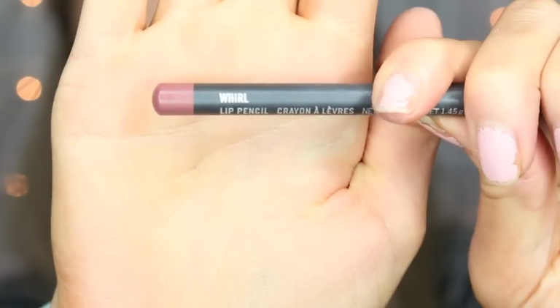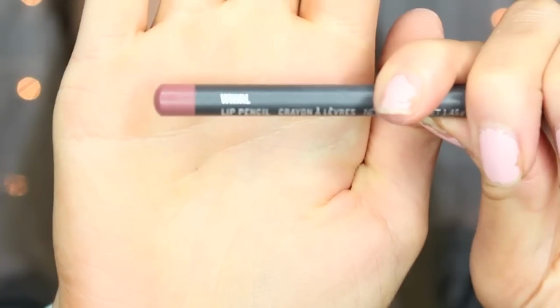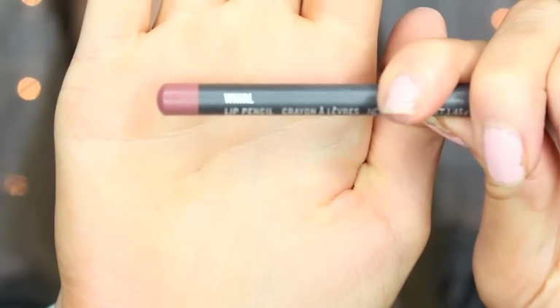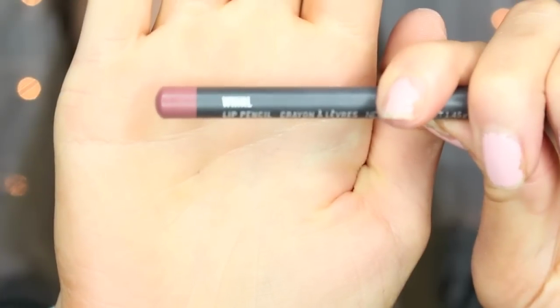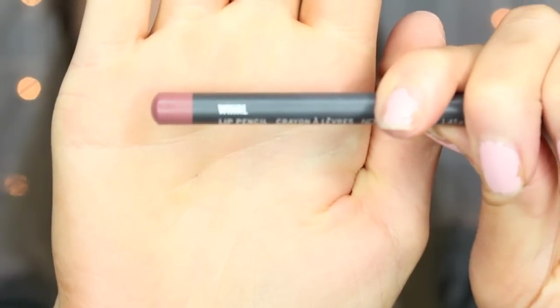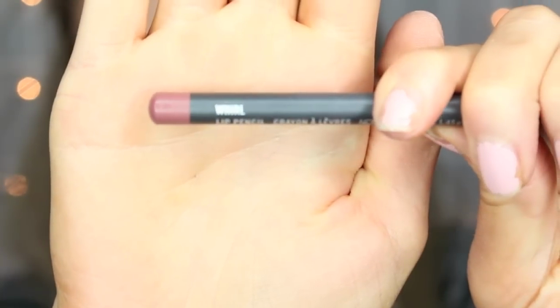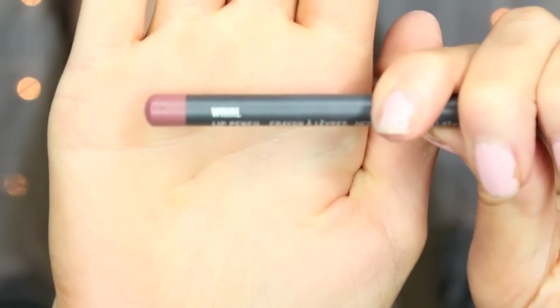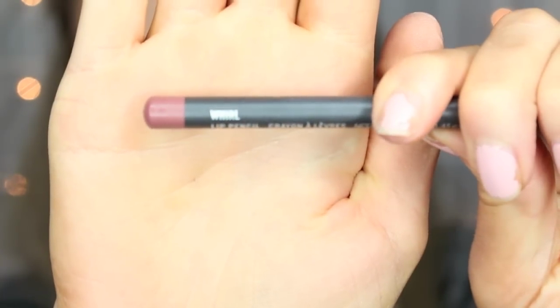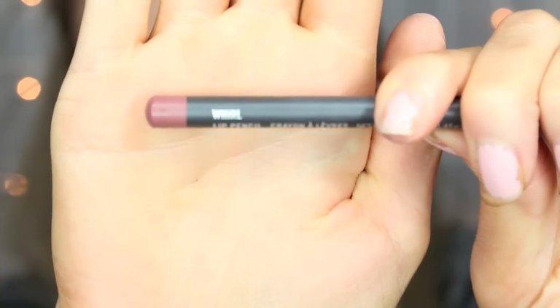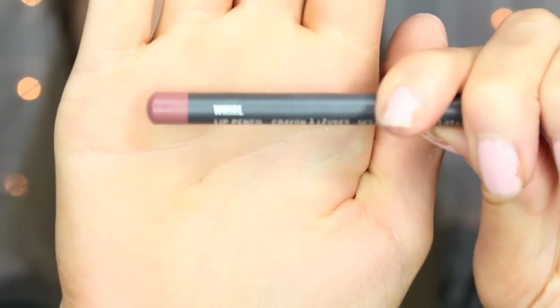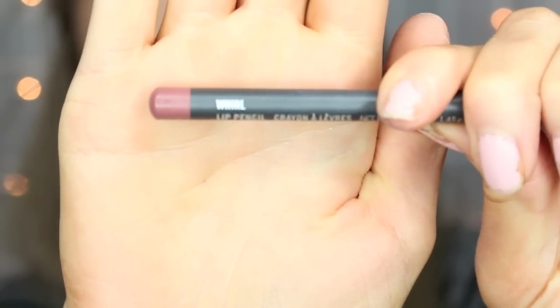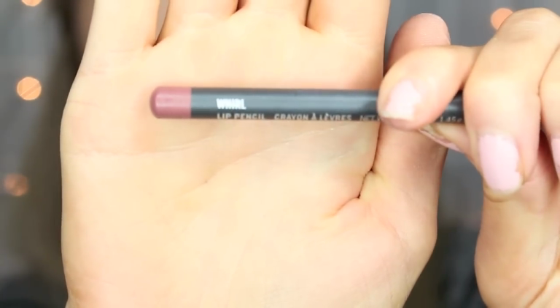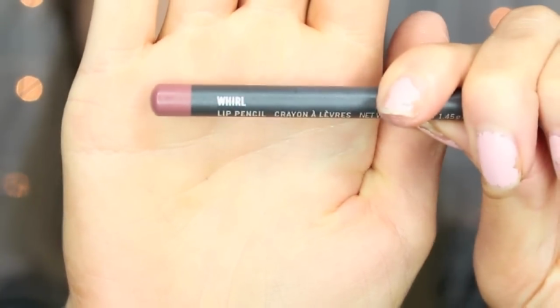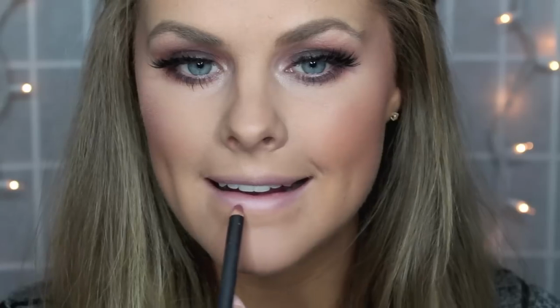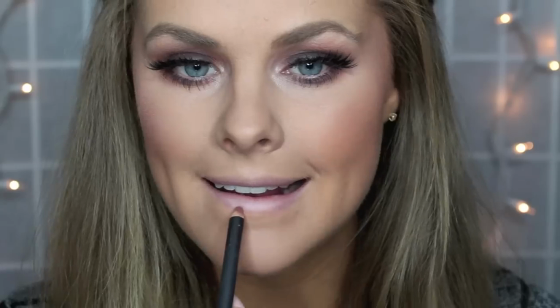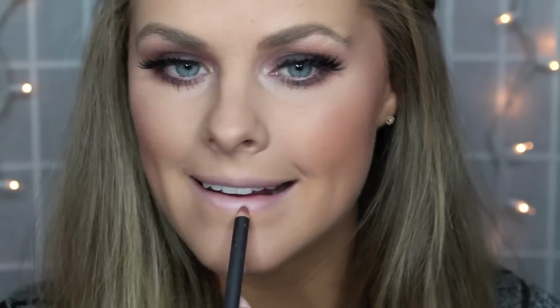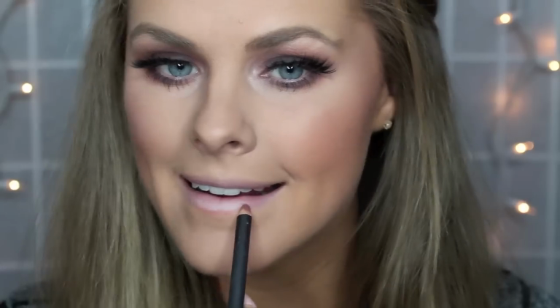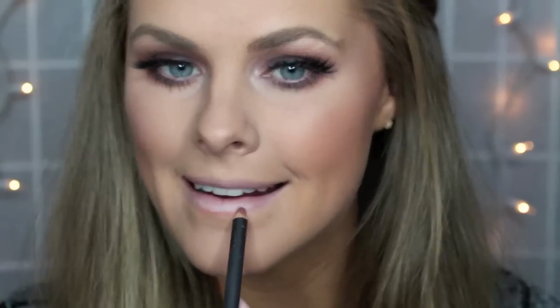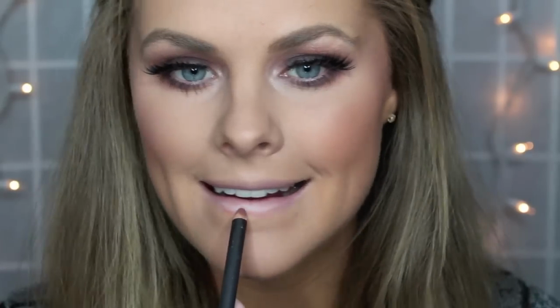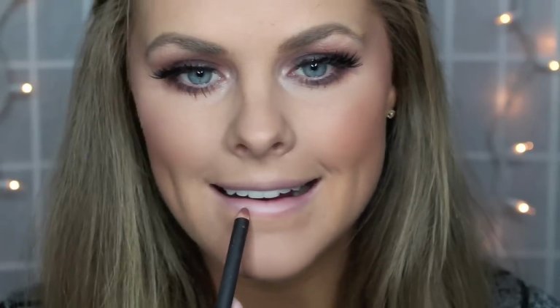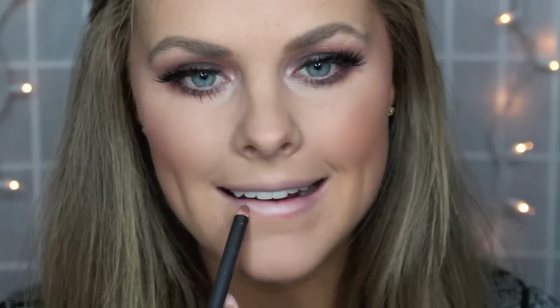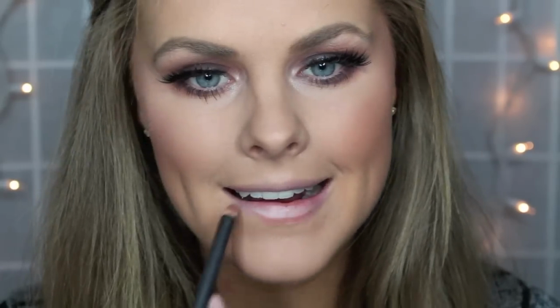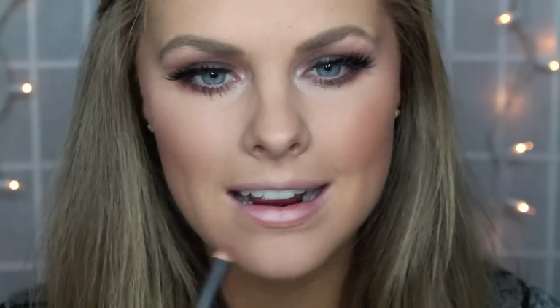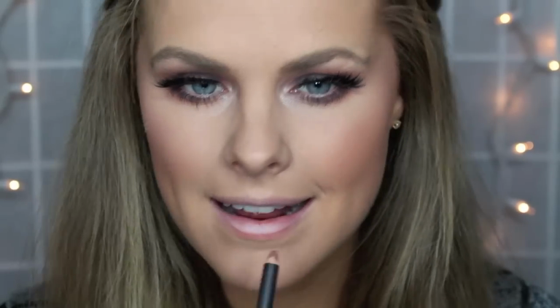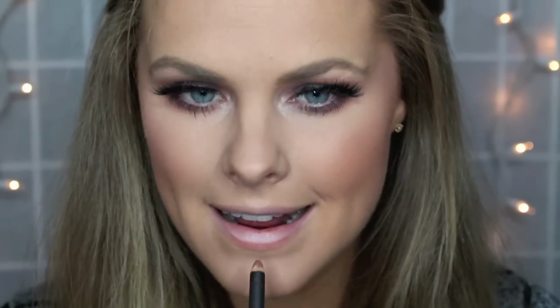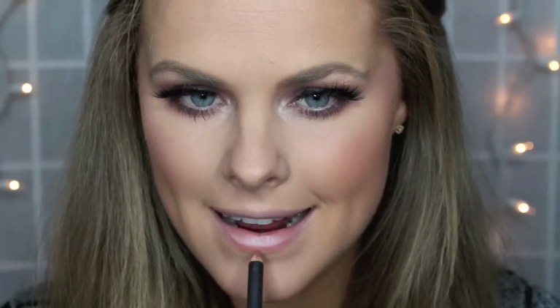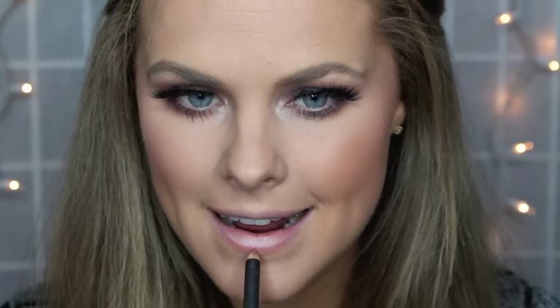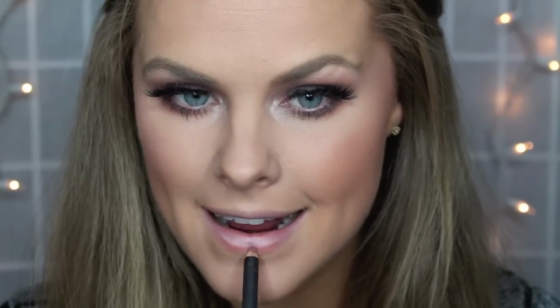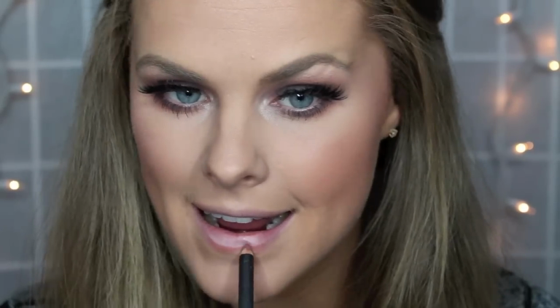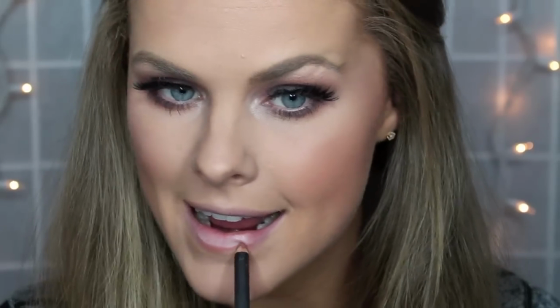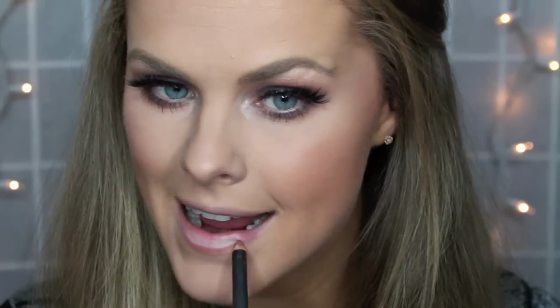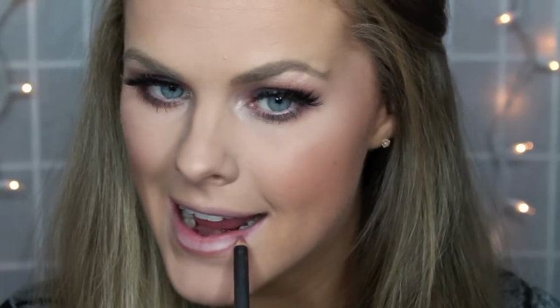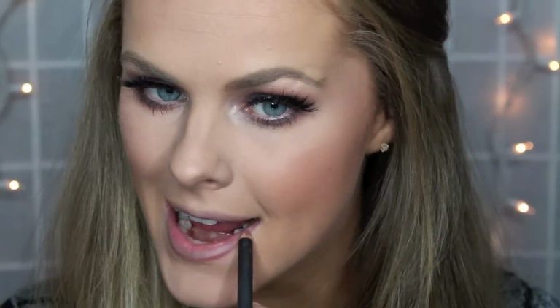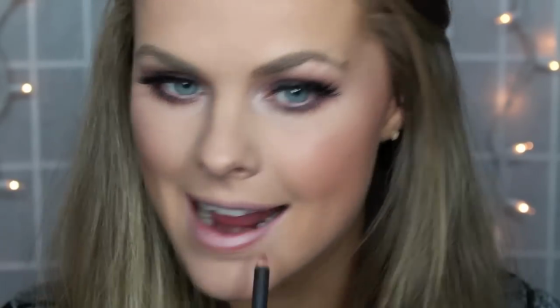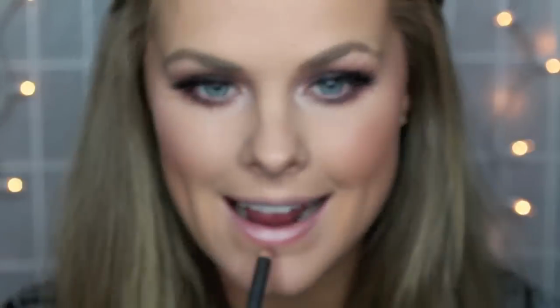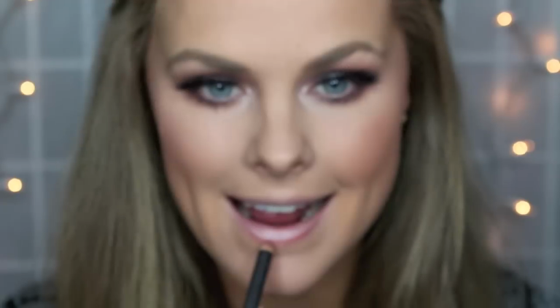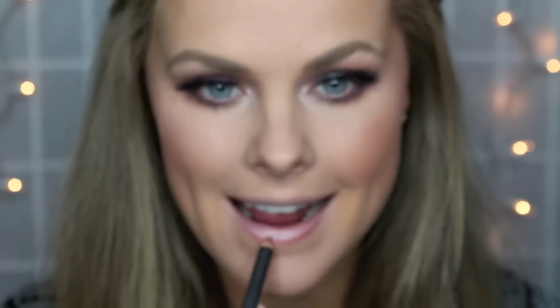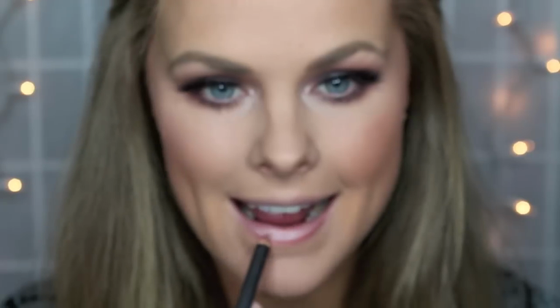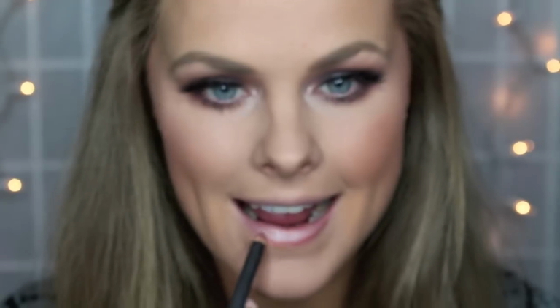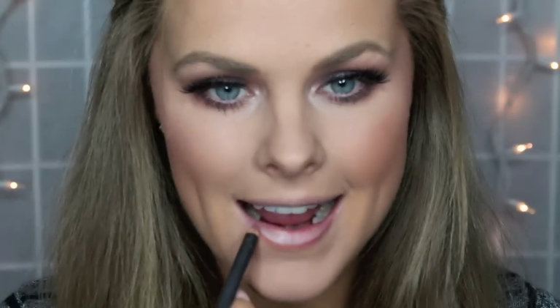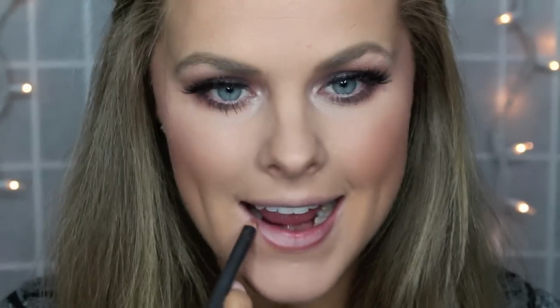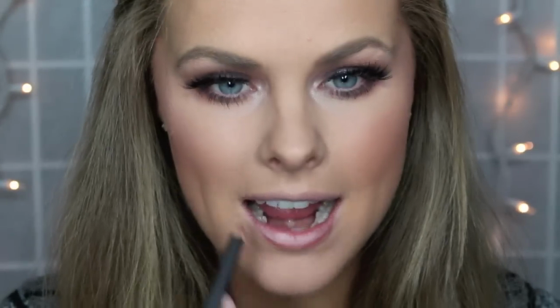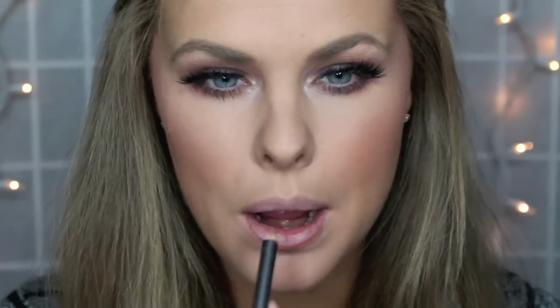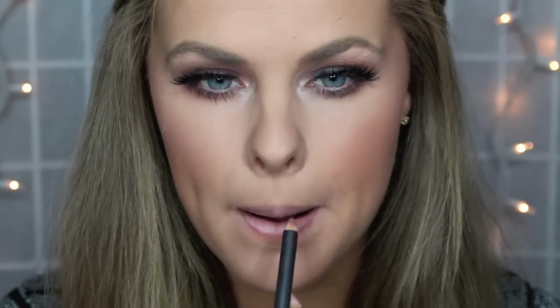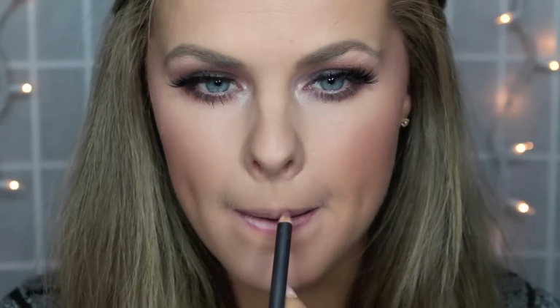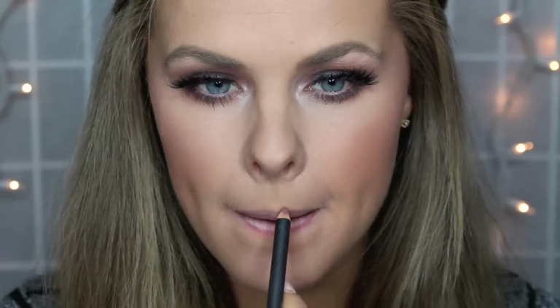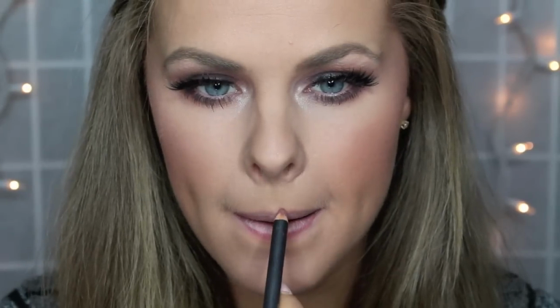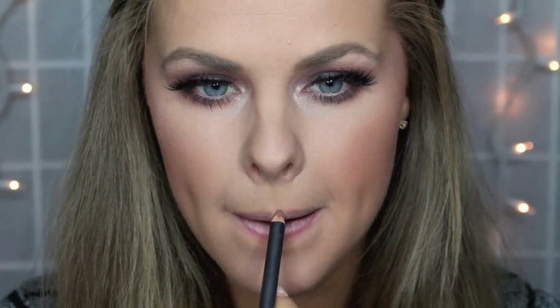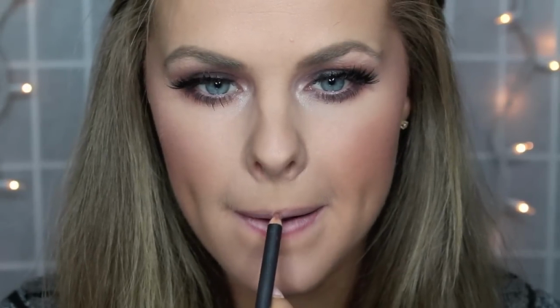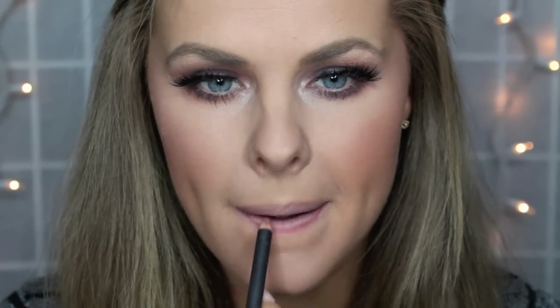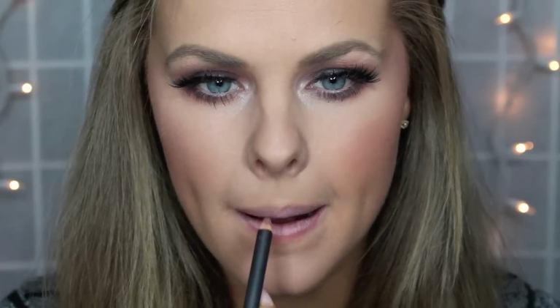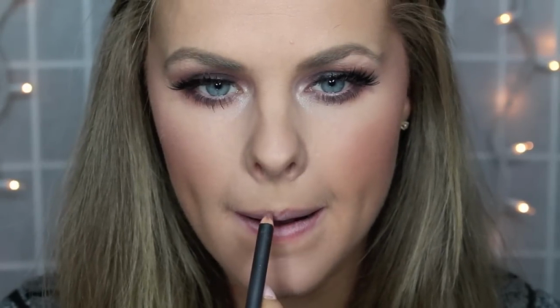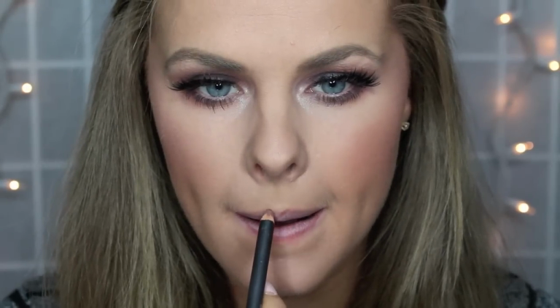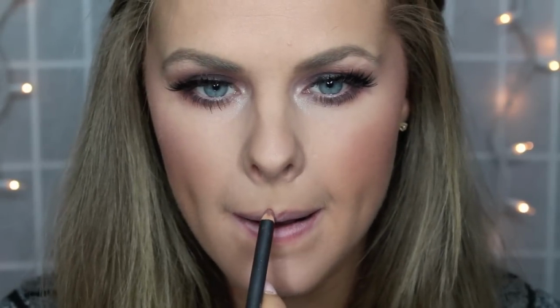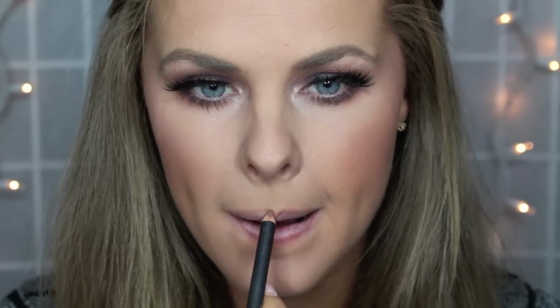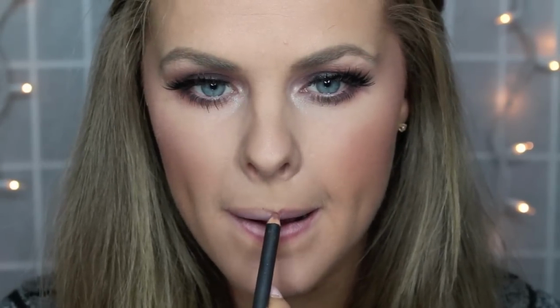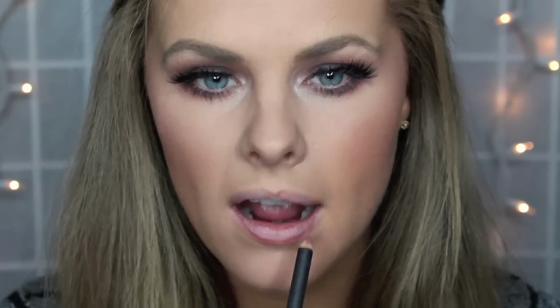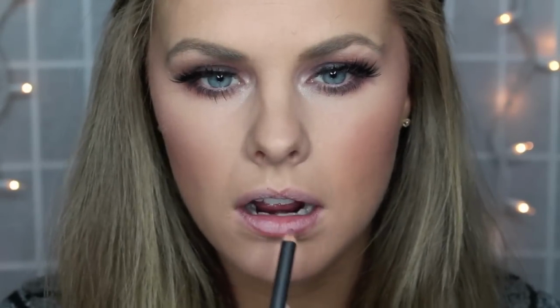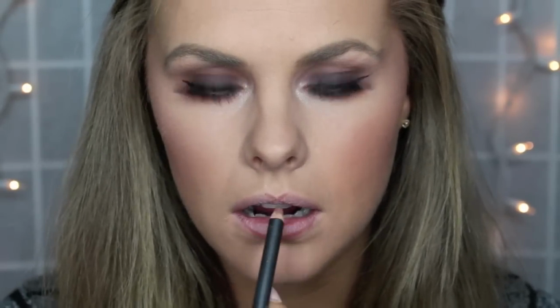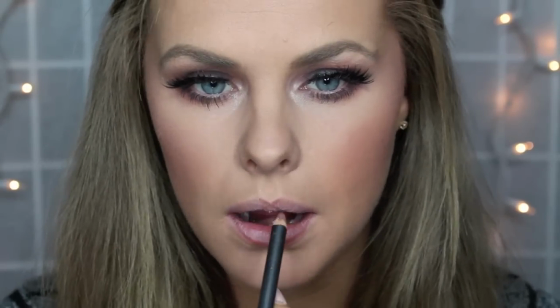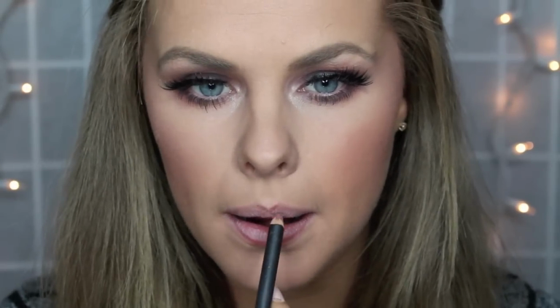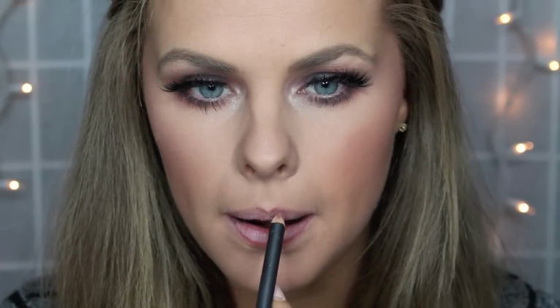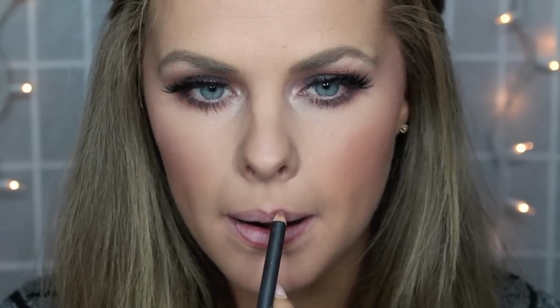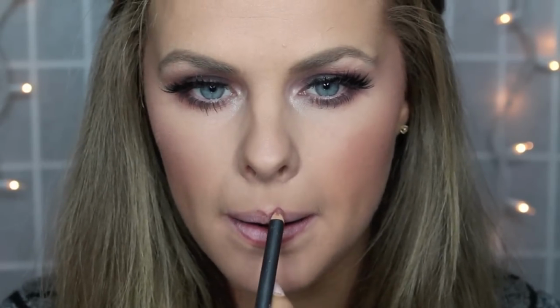Today I decided to use Whirl Lip Liner by MAC and then I'm going to top it off with the color Spirit, also by MAC.